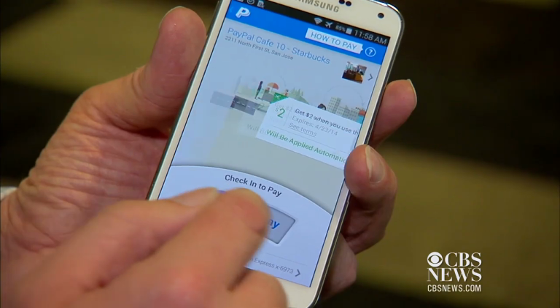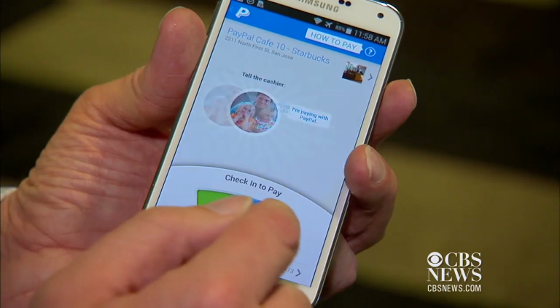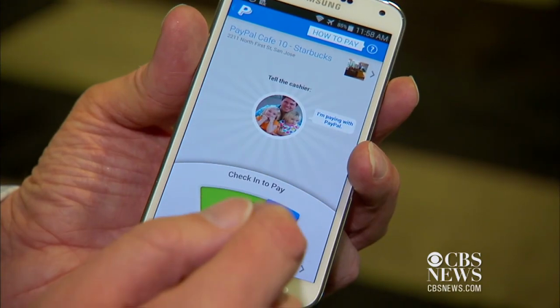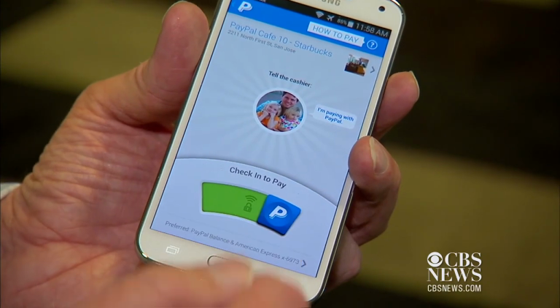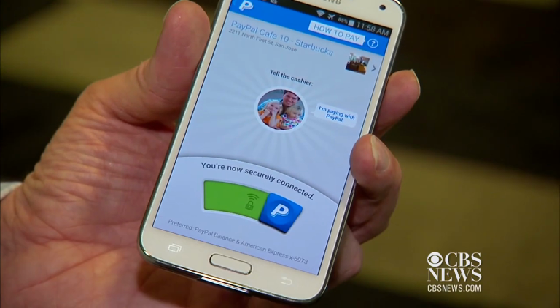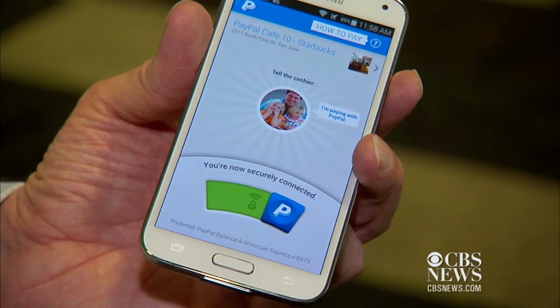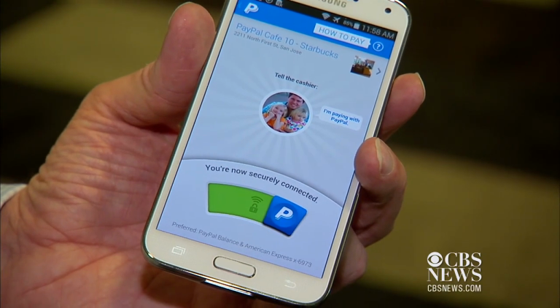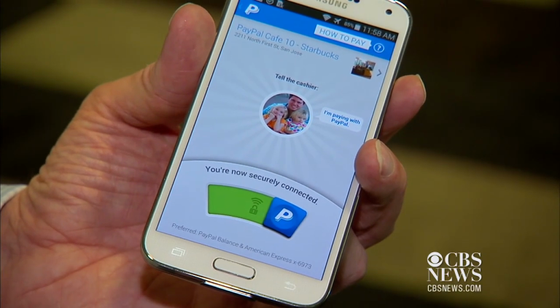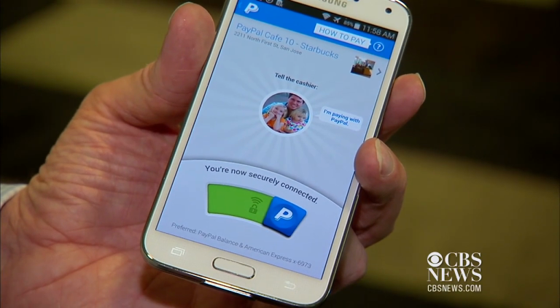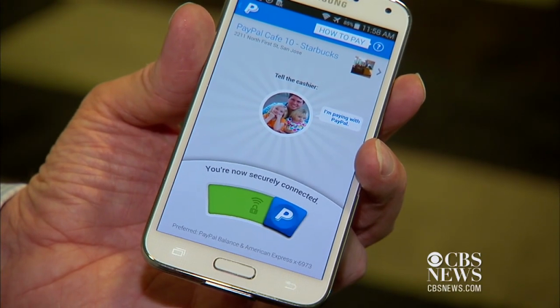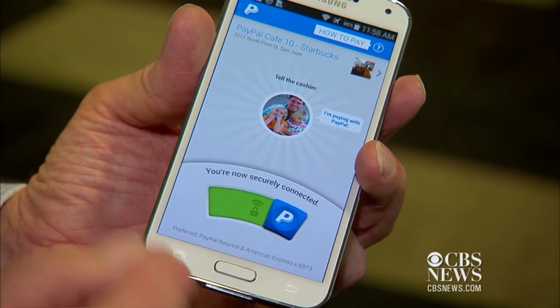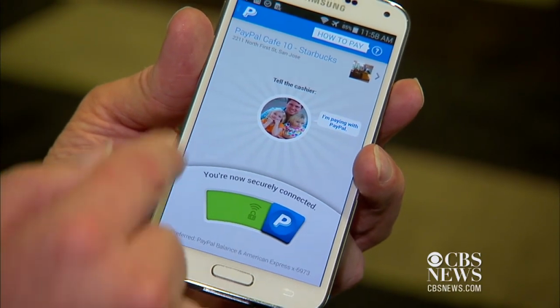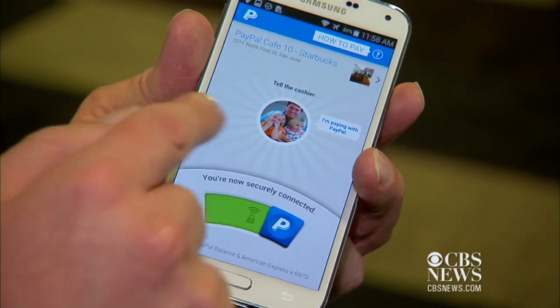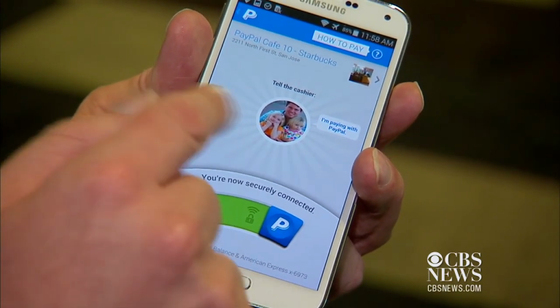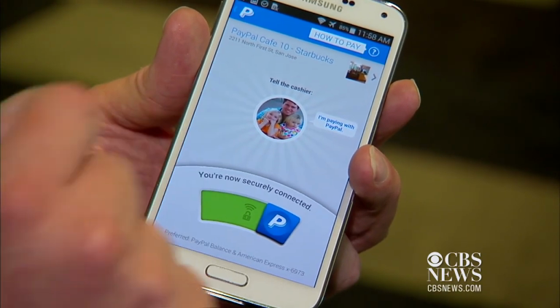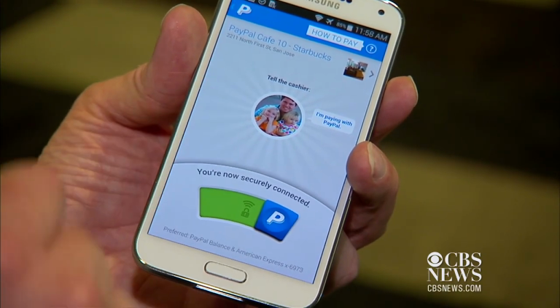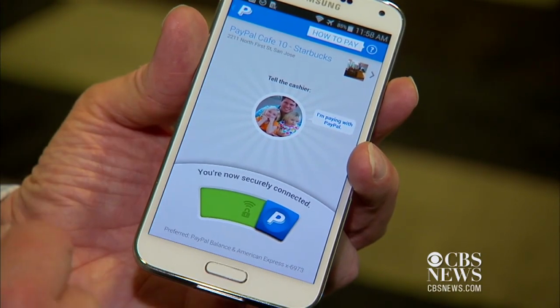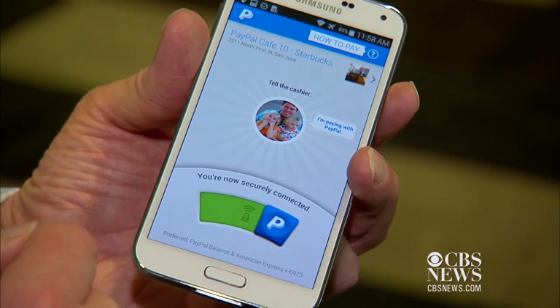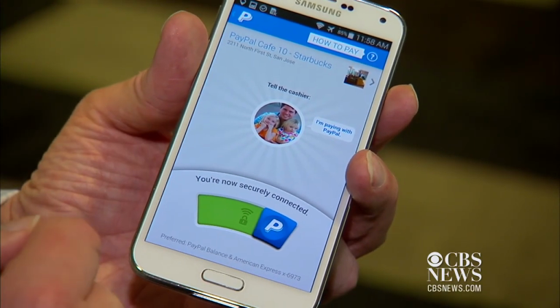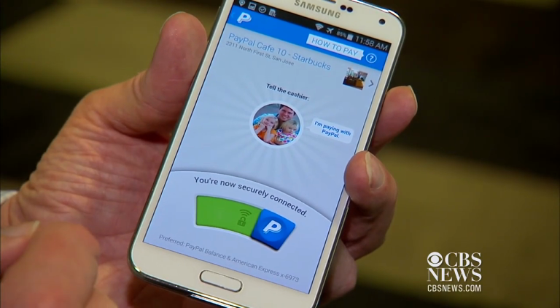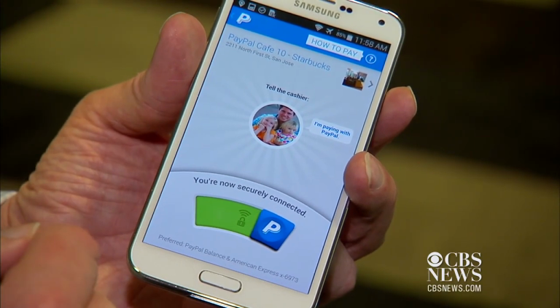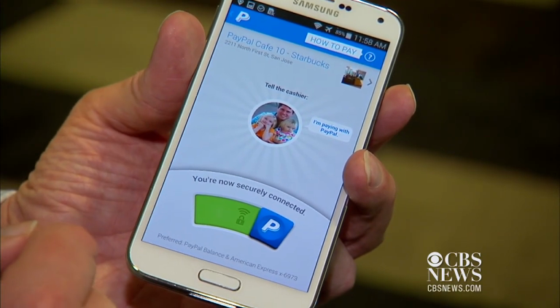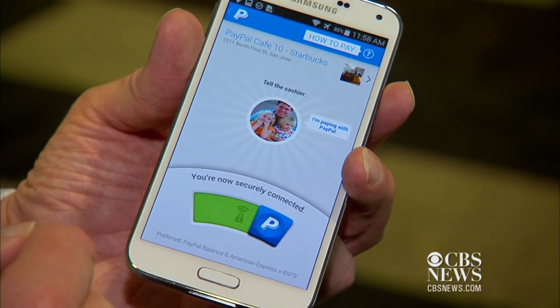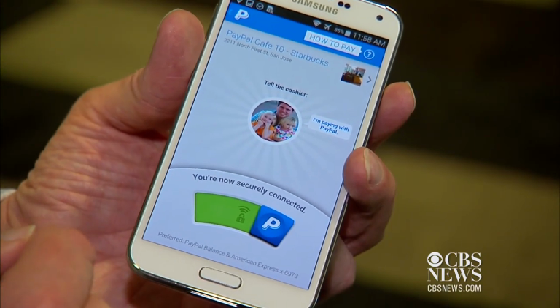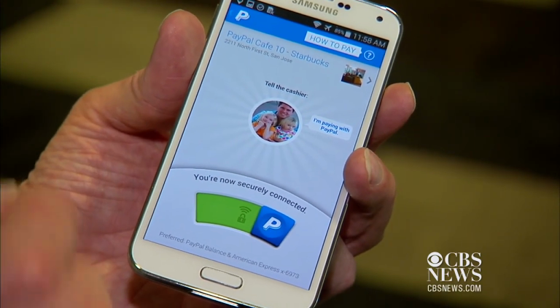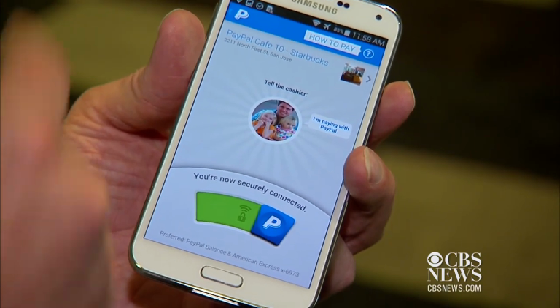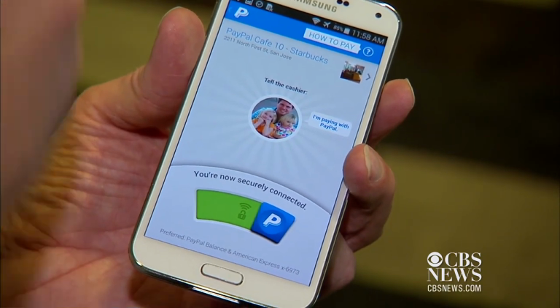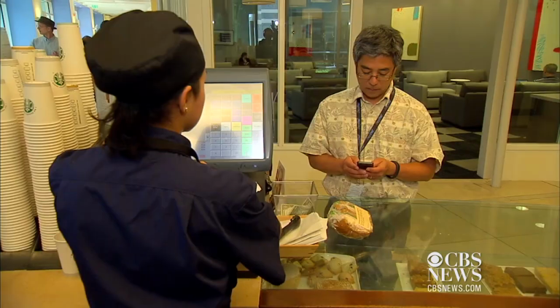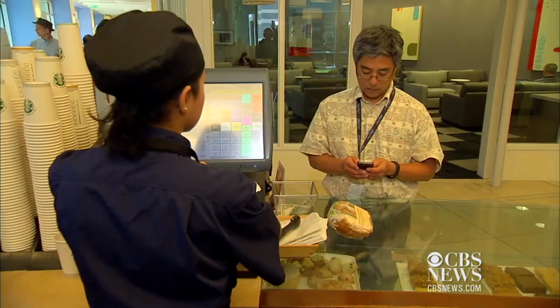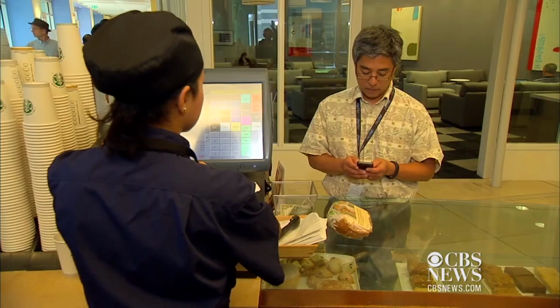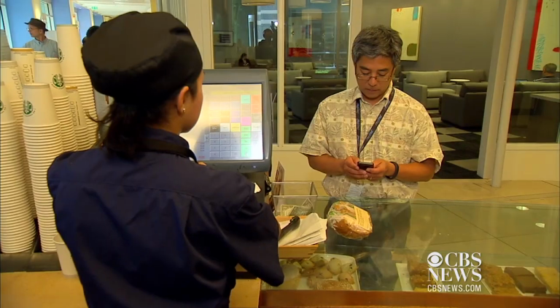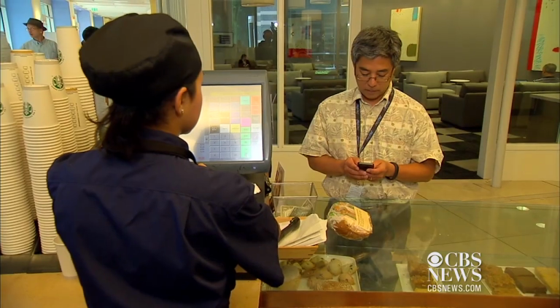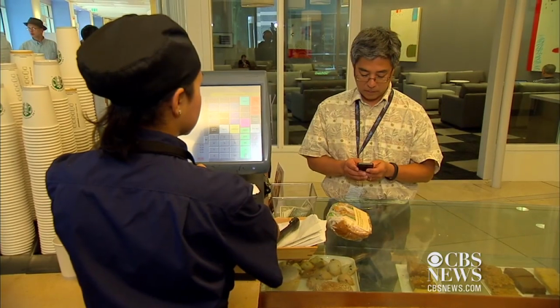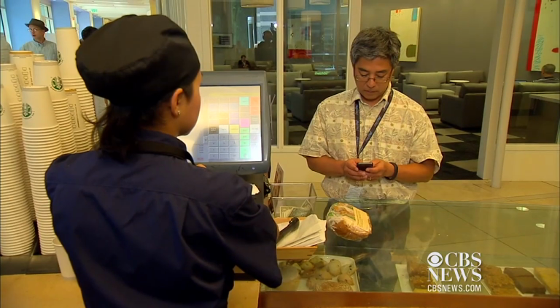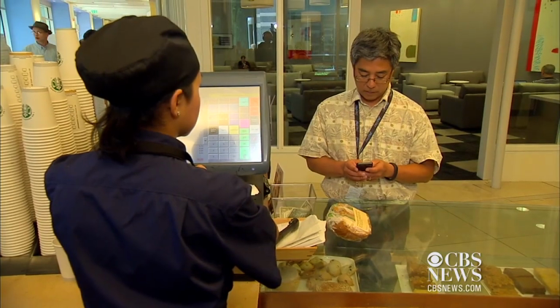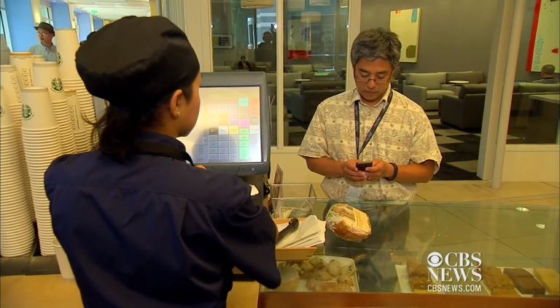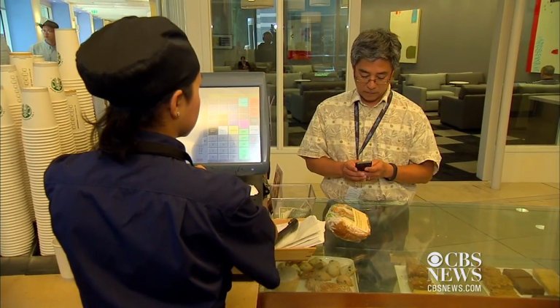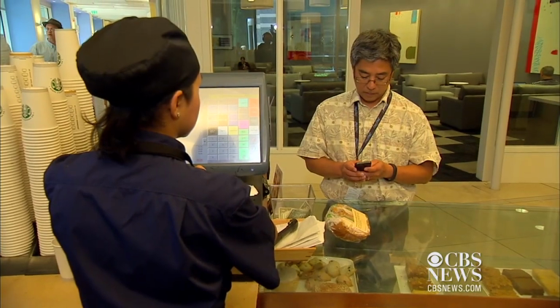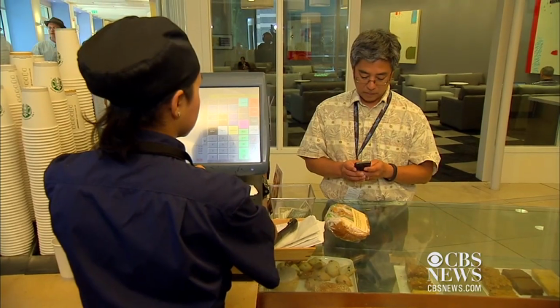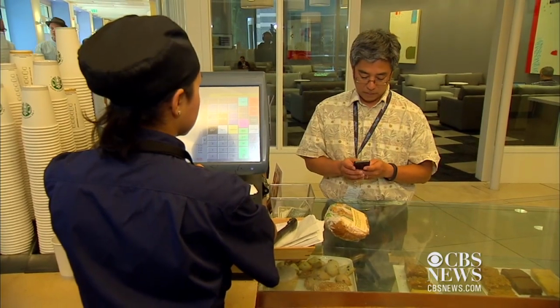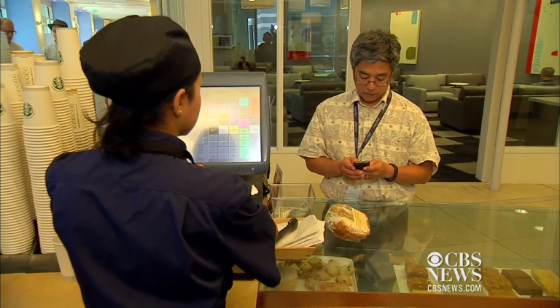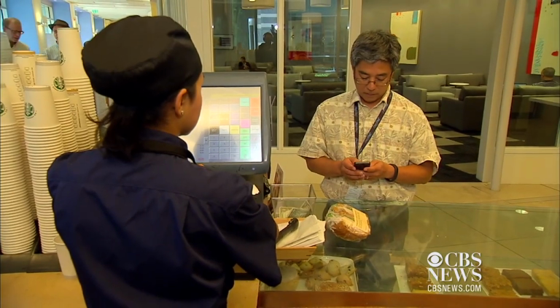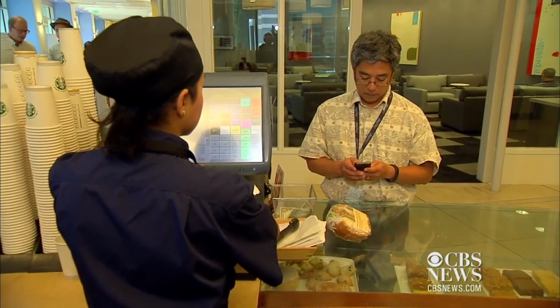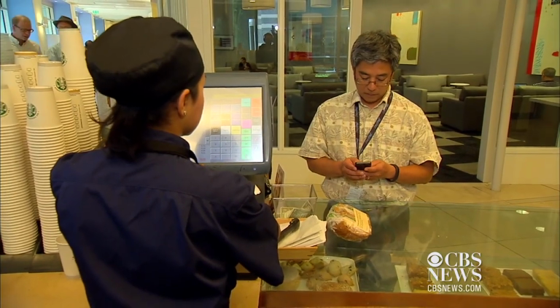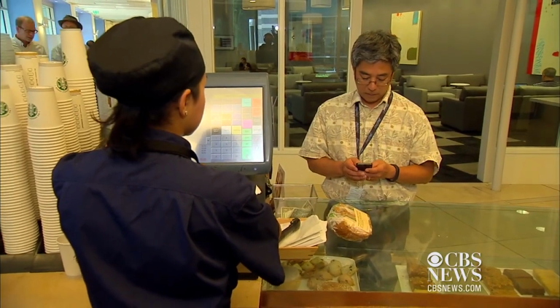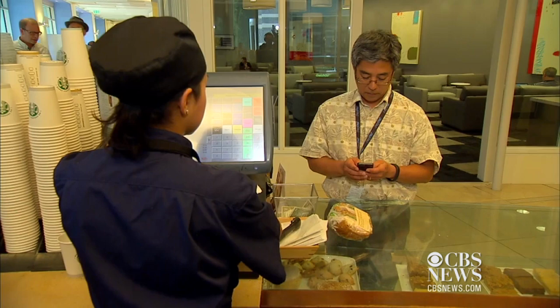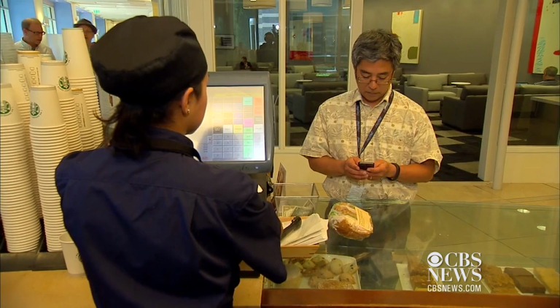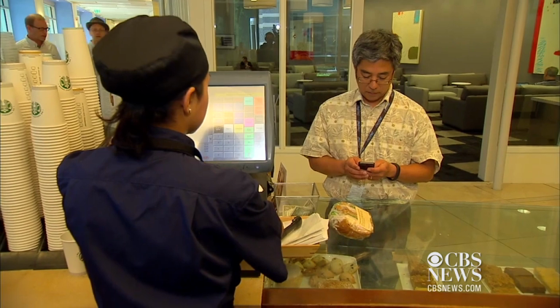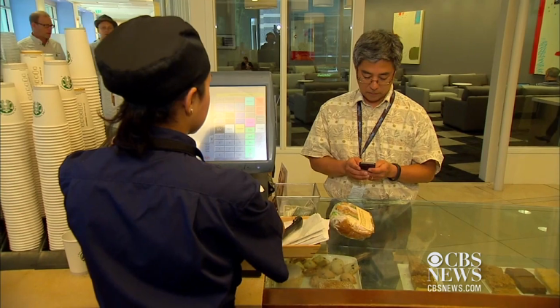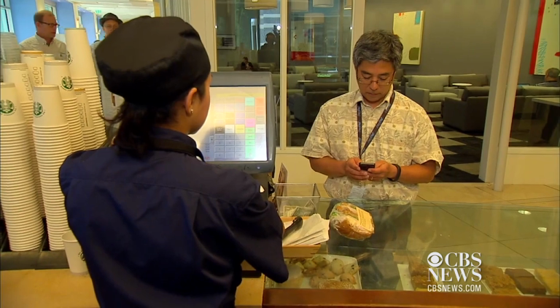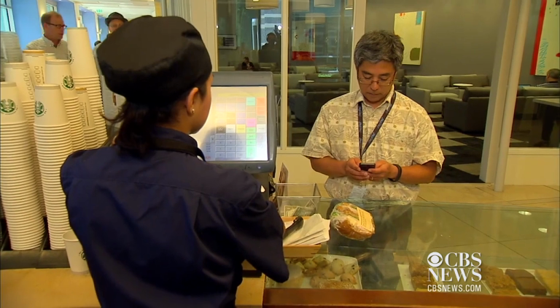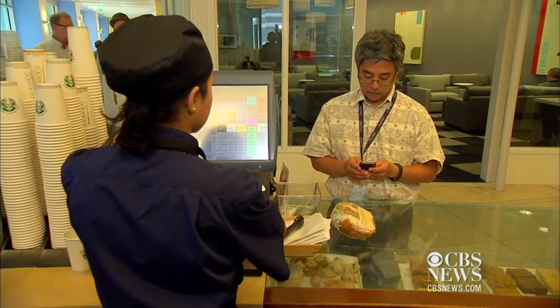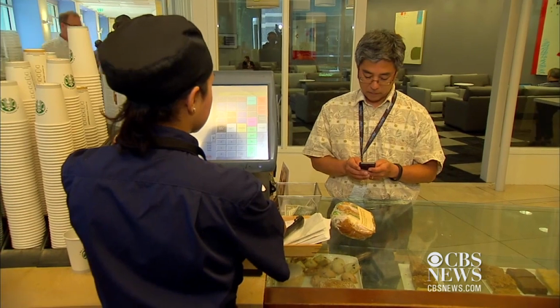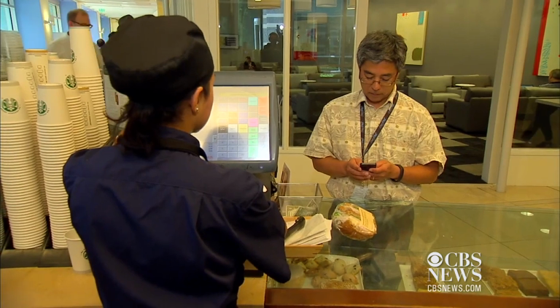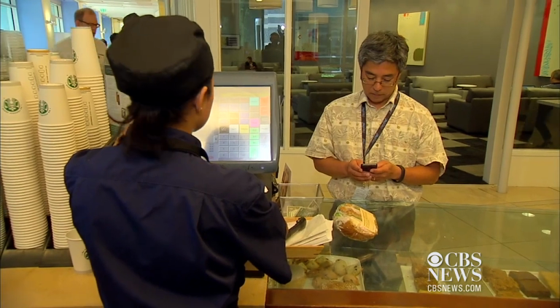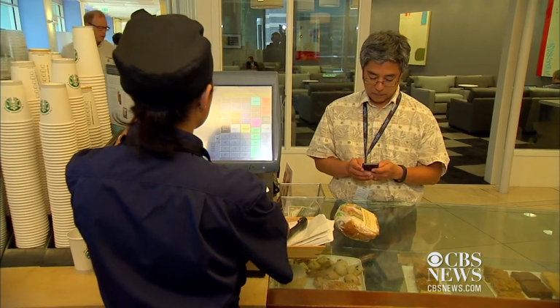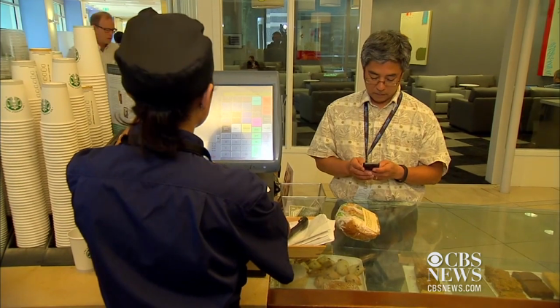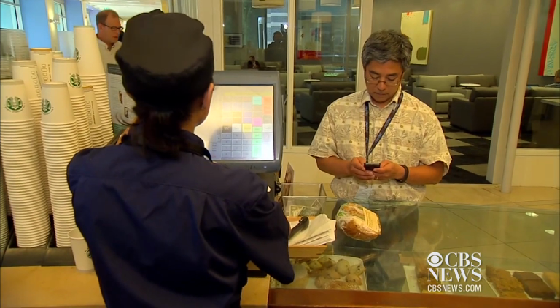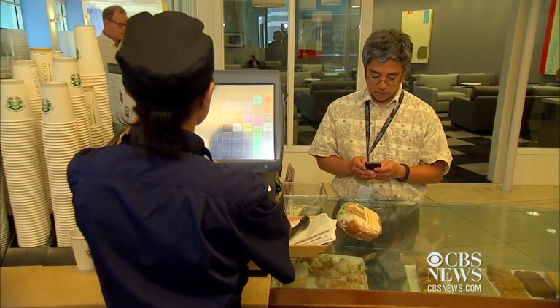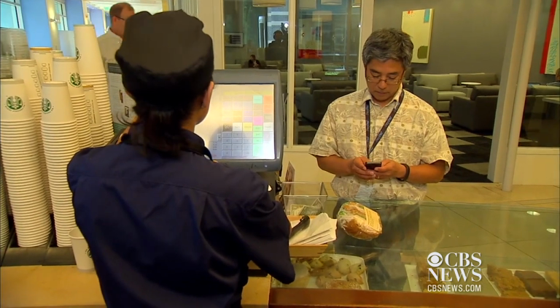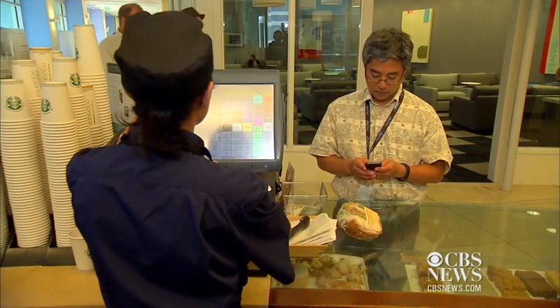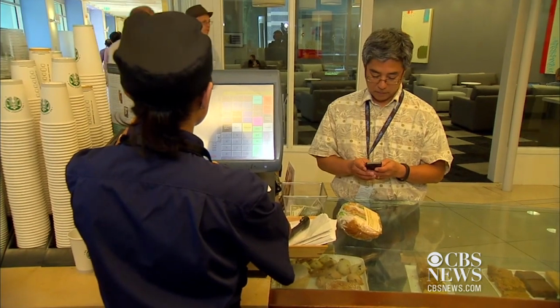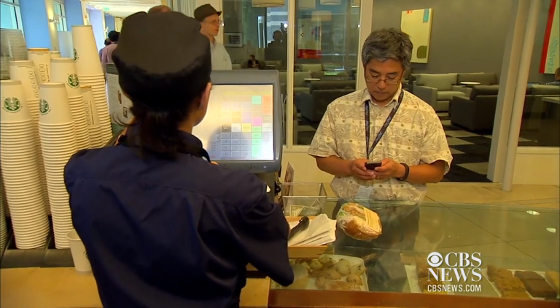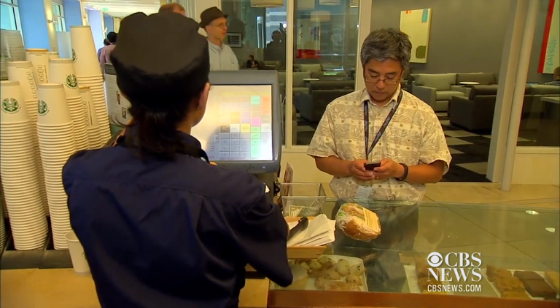Only time will tell. In San Francisco, I'm Kara Subboy, CNET.com for CBS News.